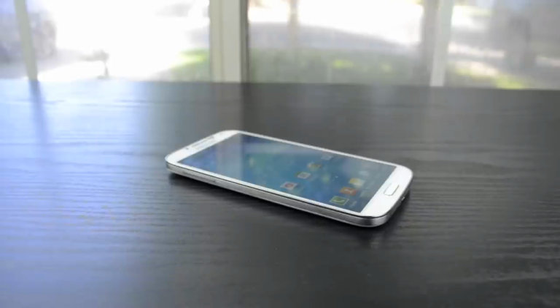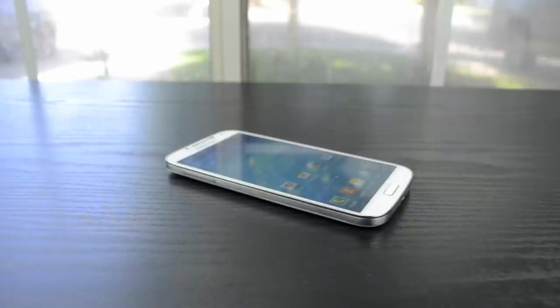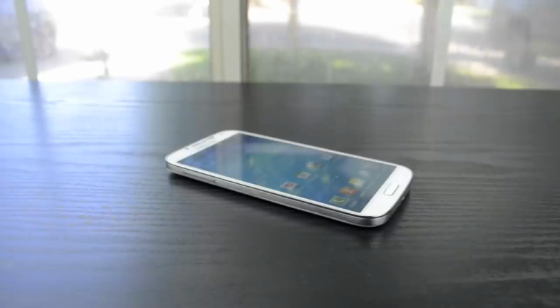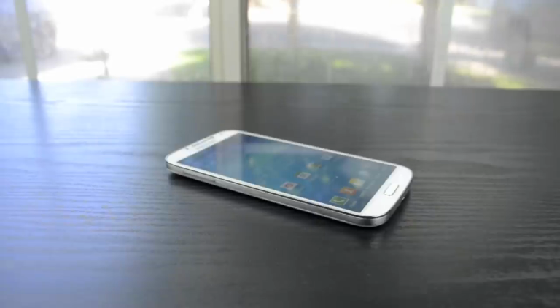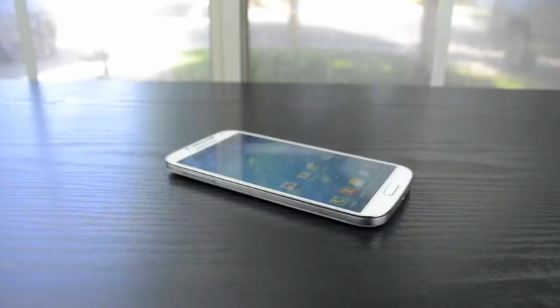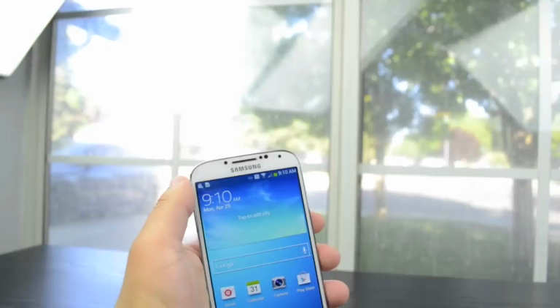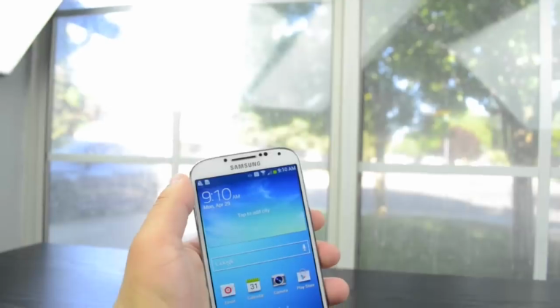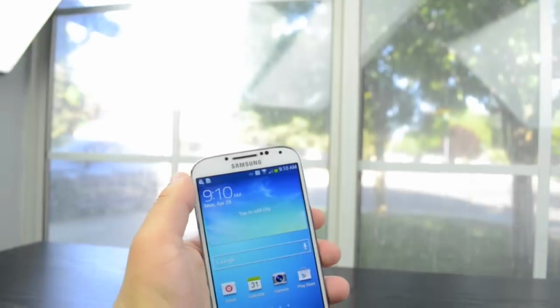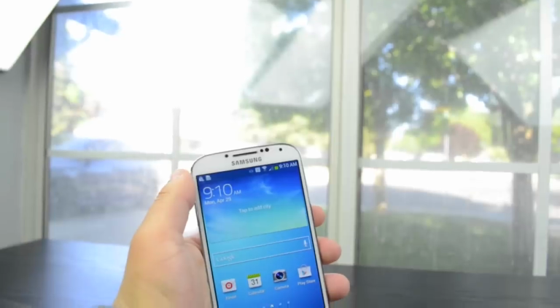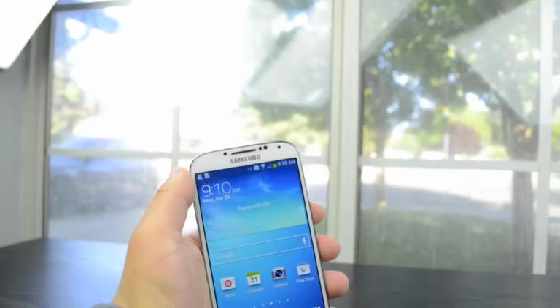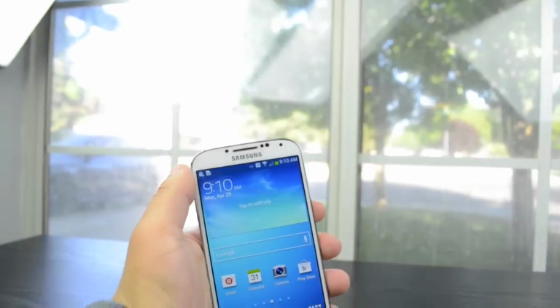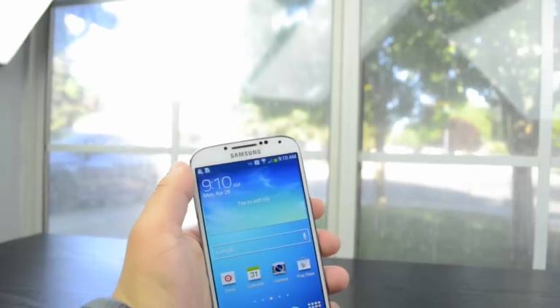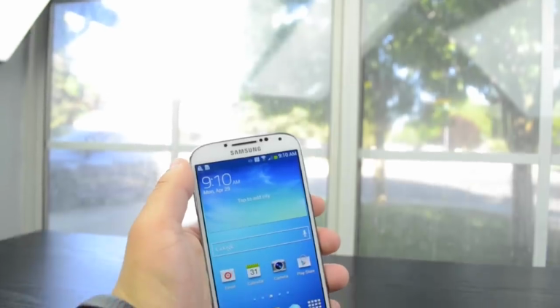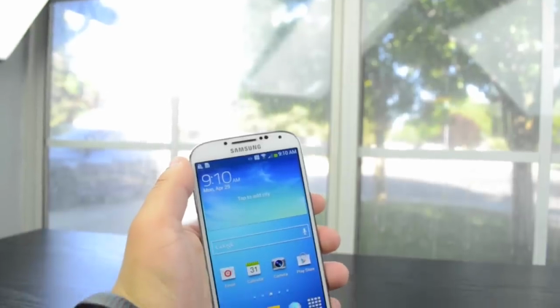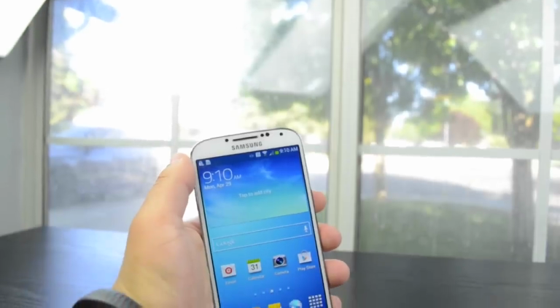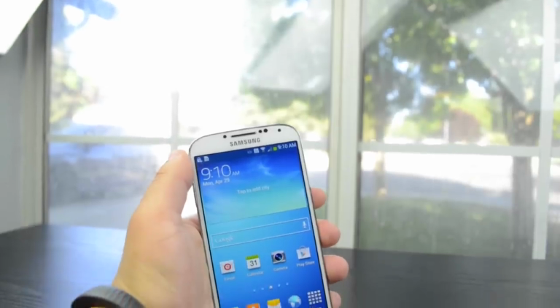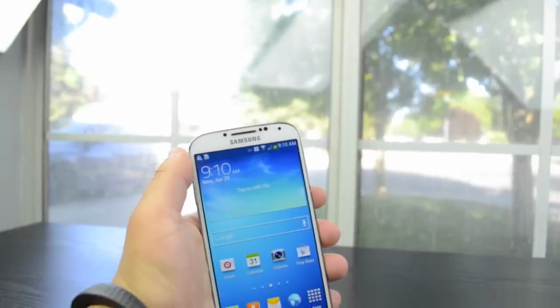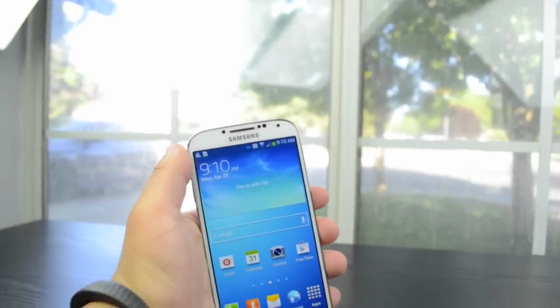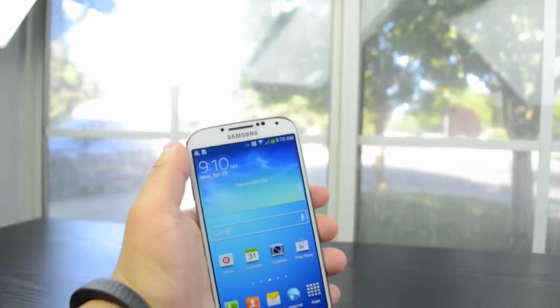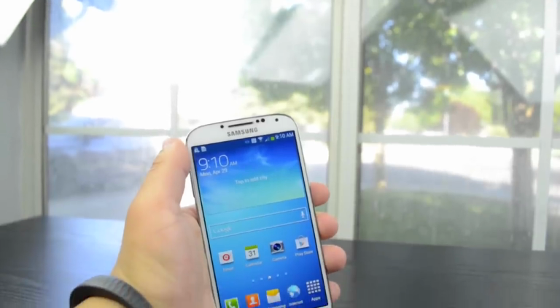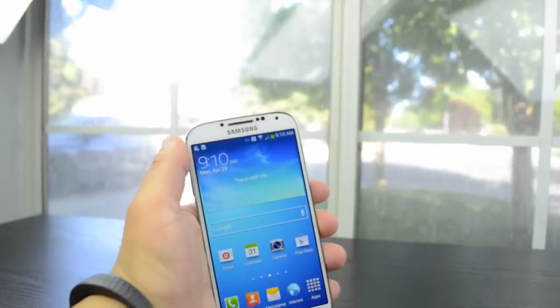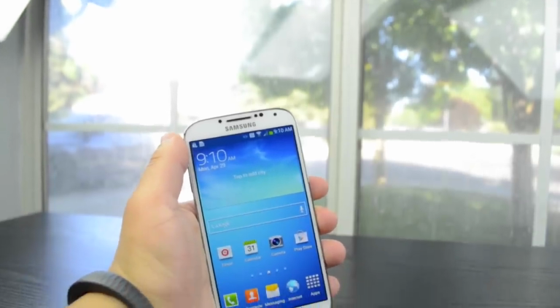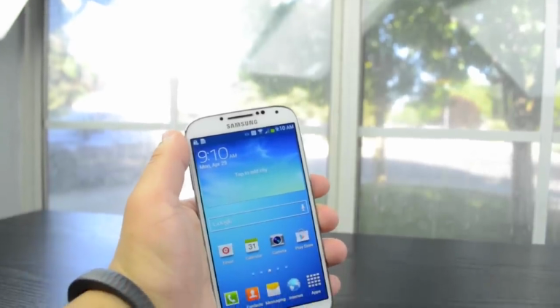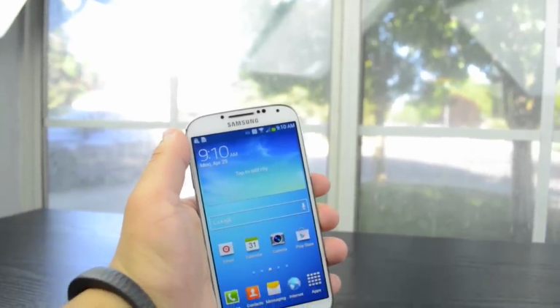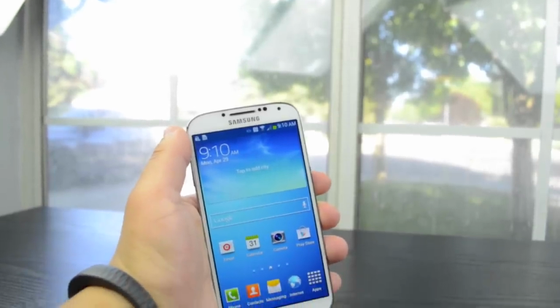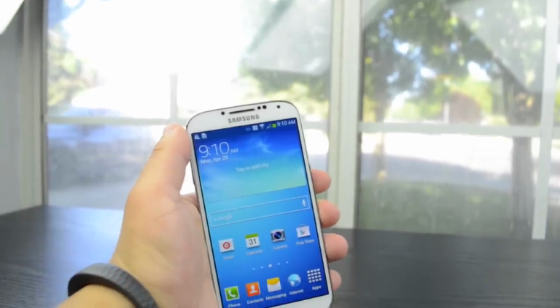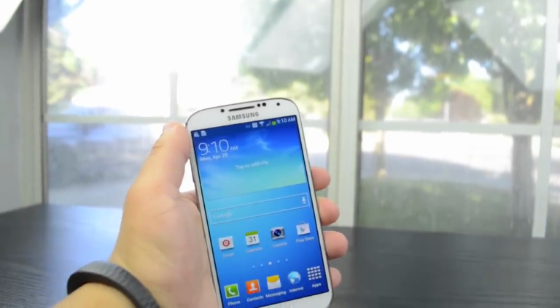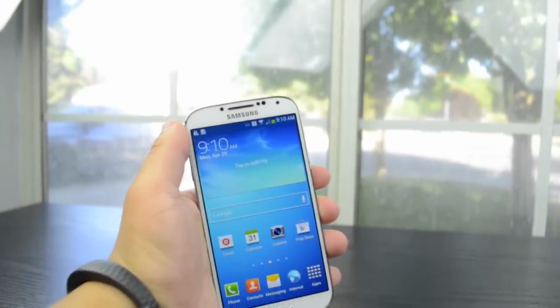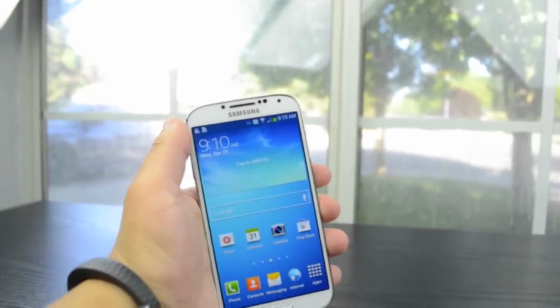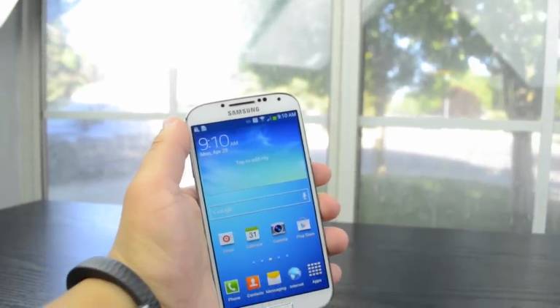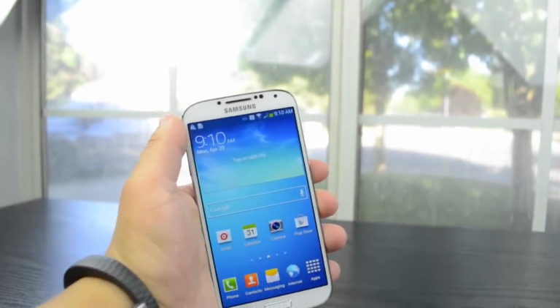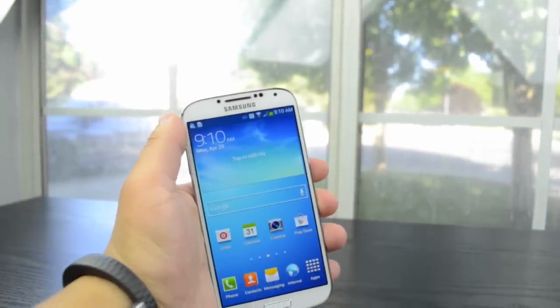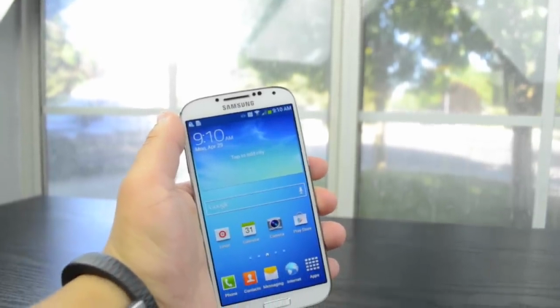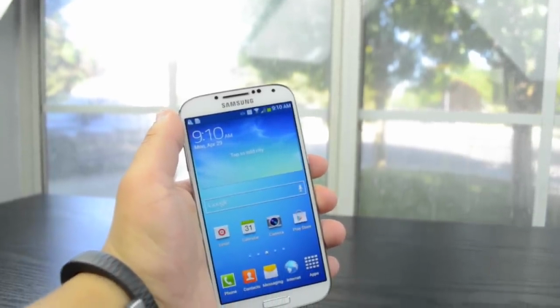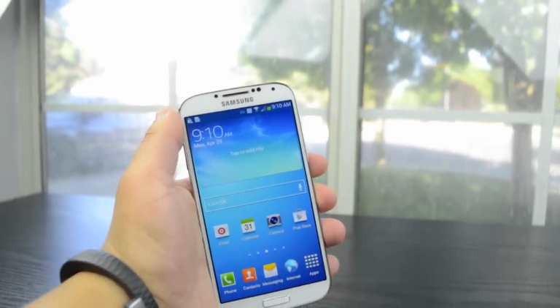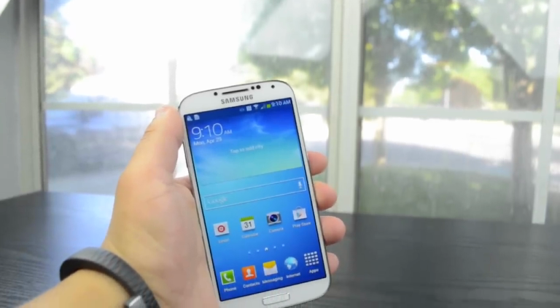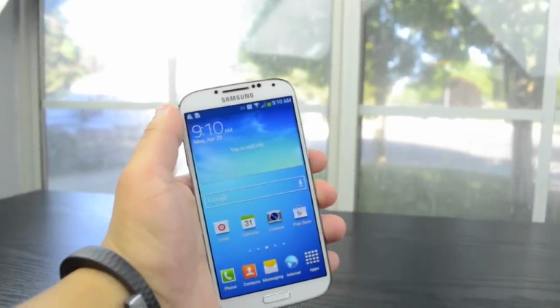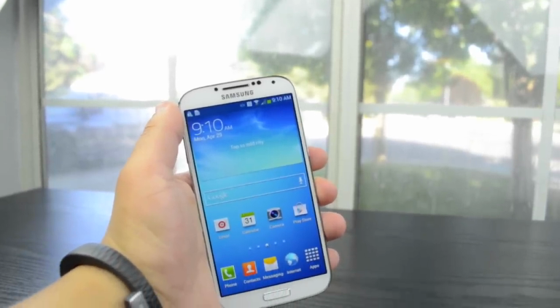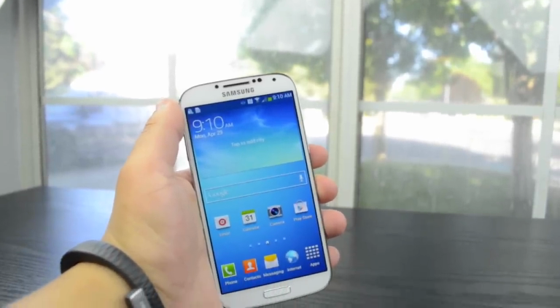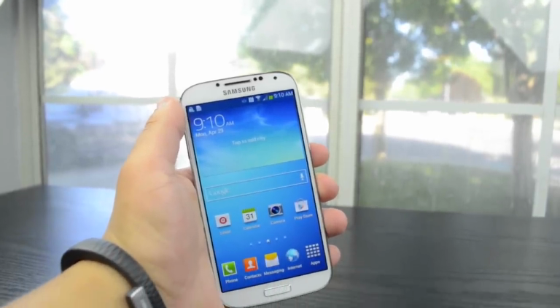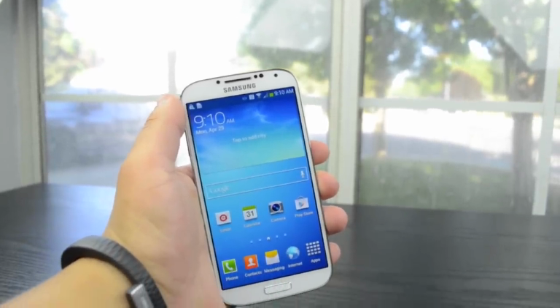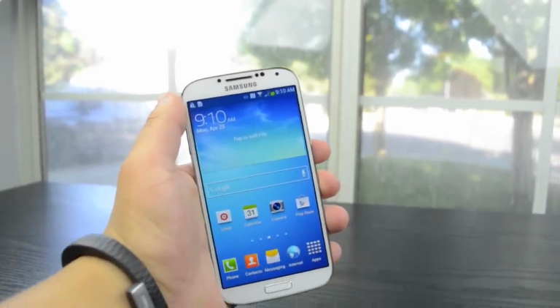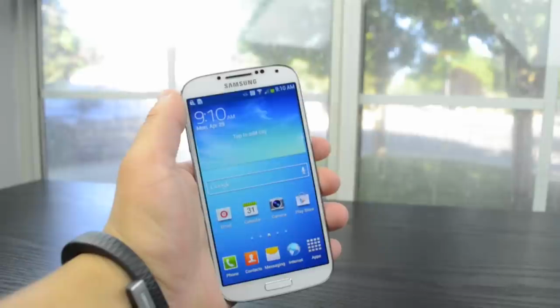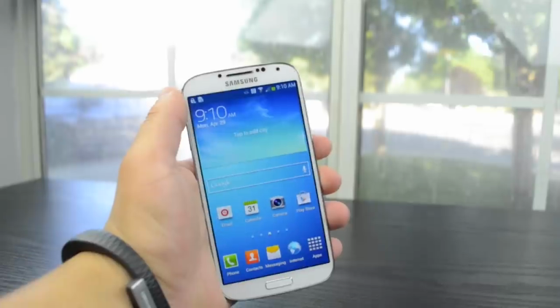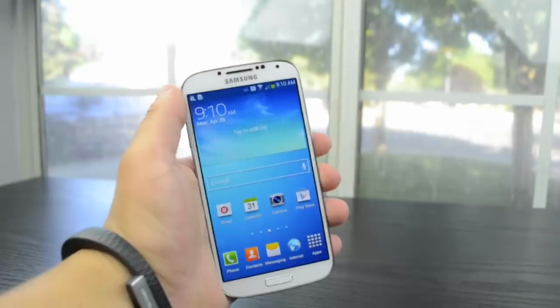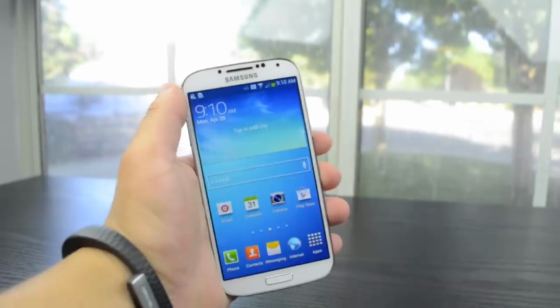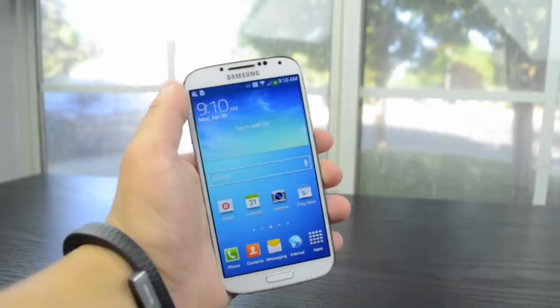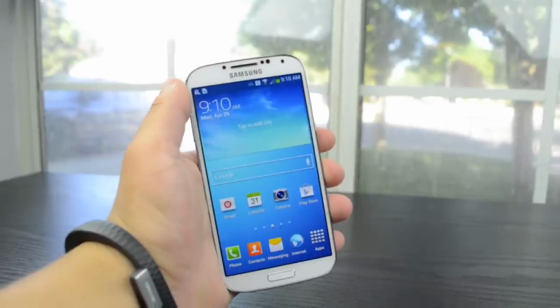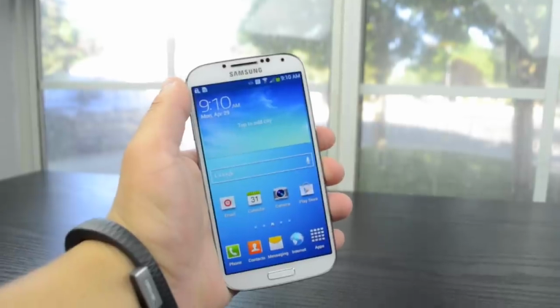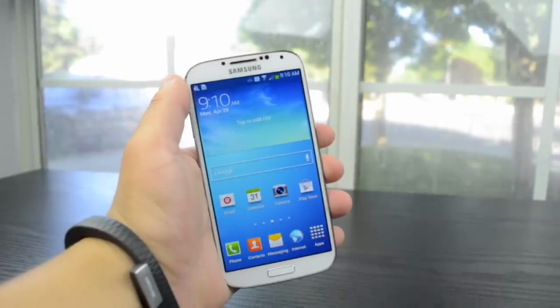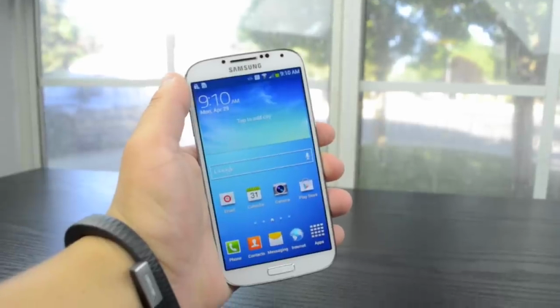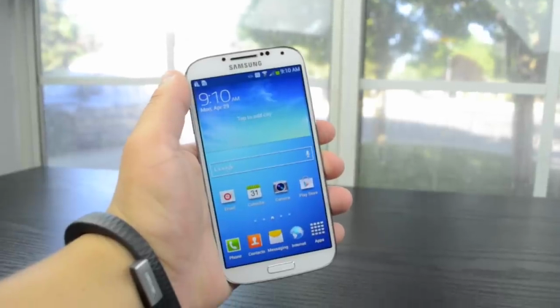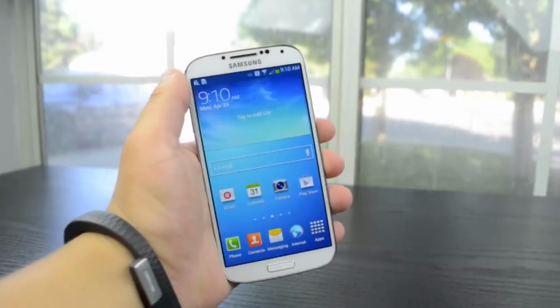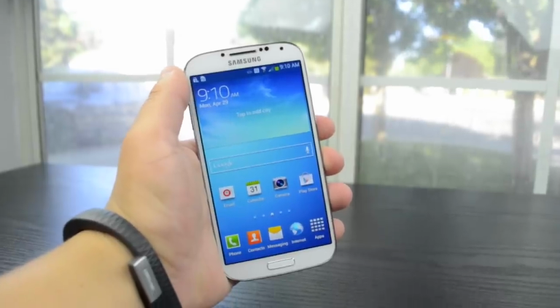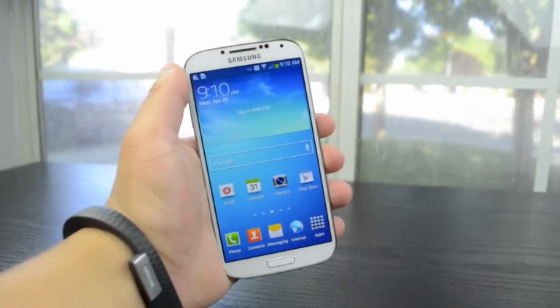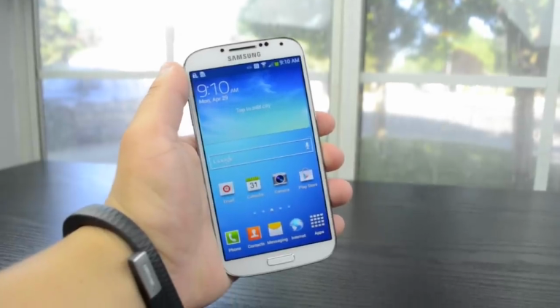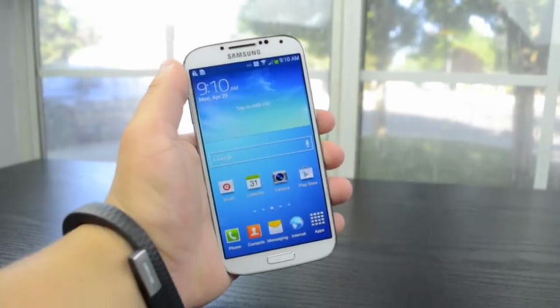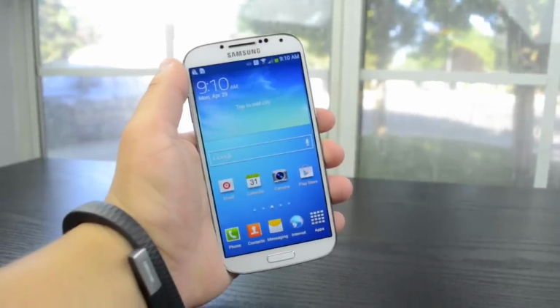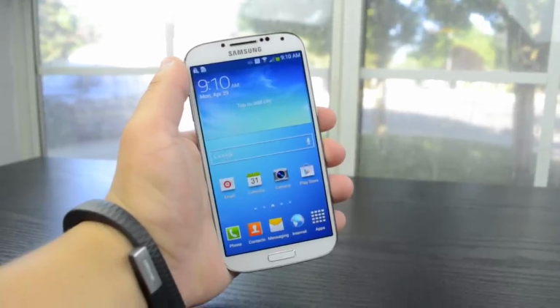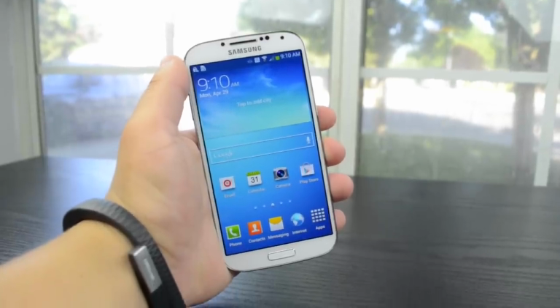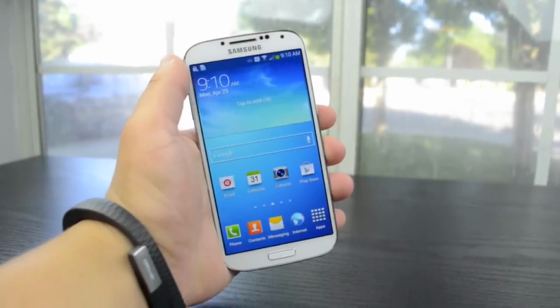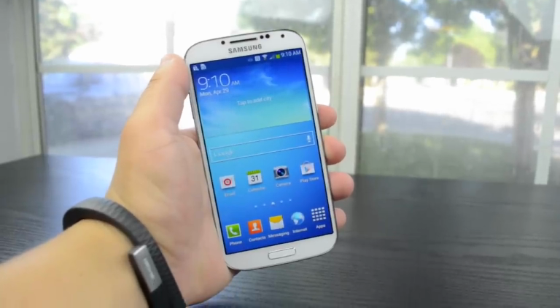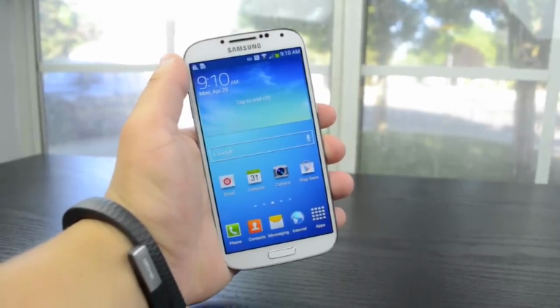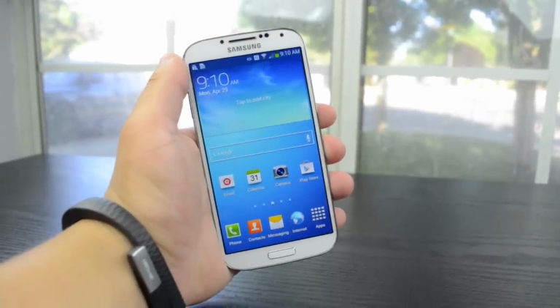It's running Android 4.2, which is really nice that it's up to date, but you honestly cannot tell because Samsung has skinned it to an extreme level.